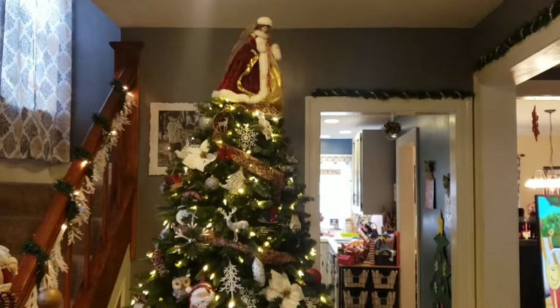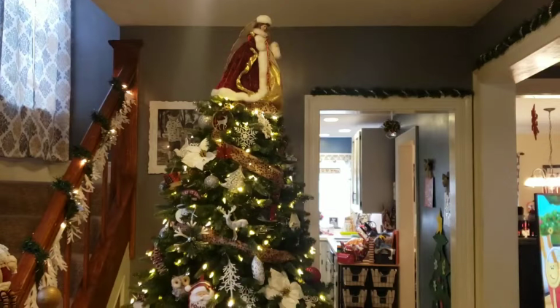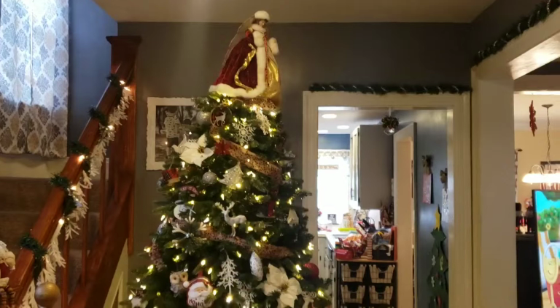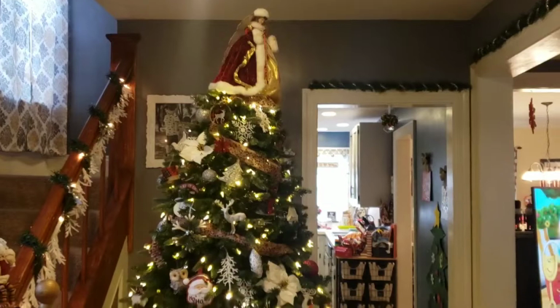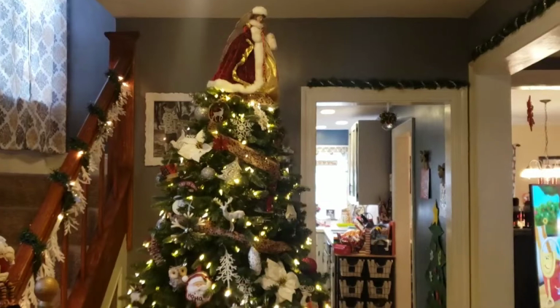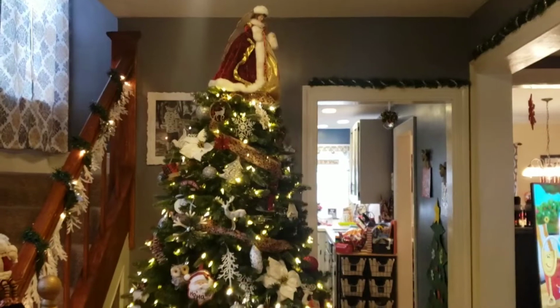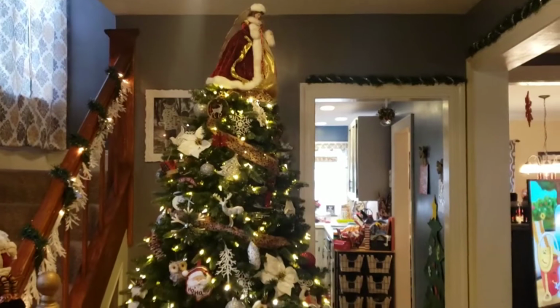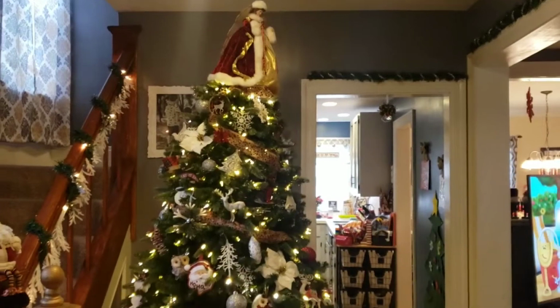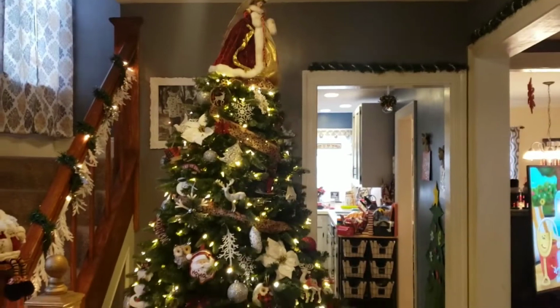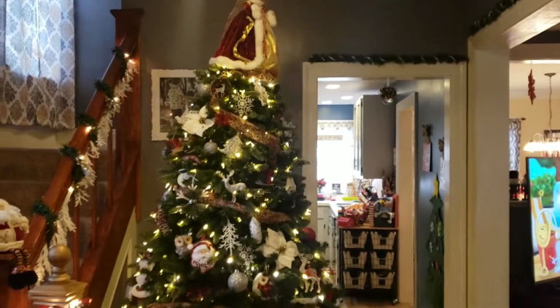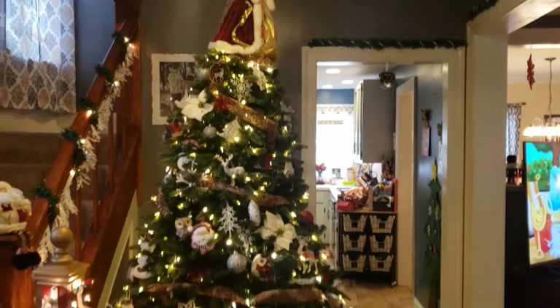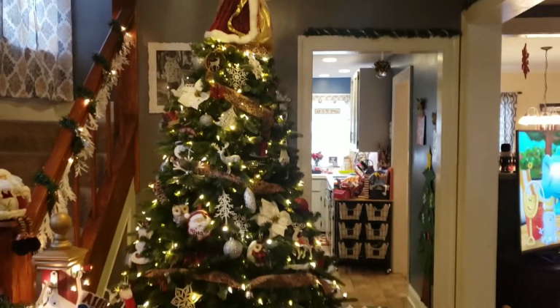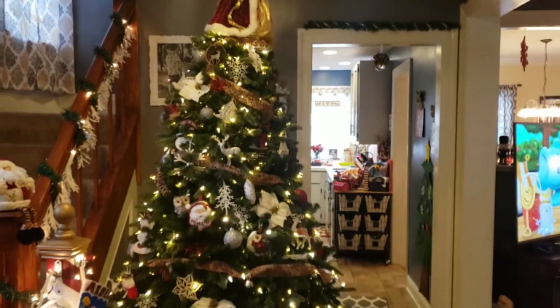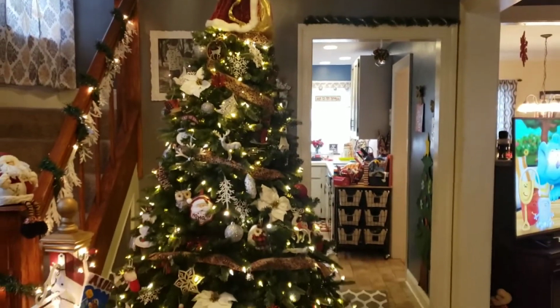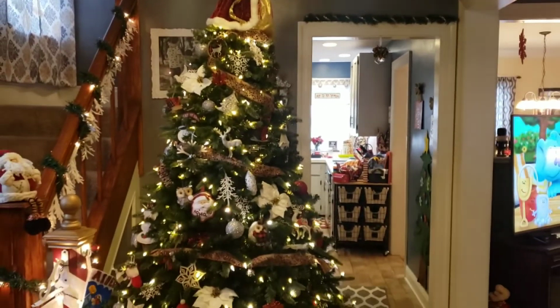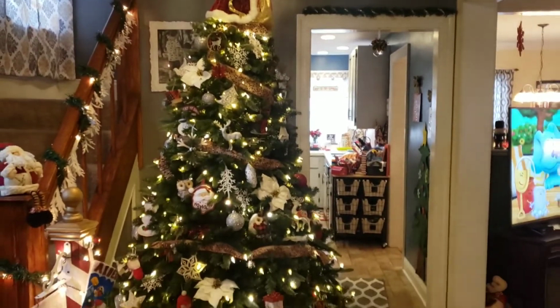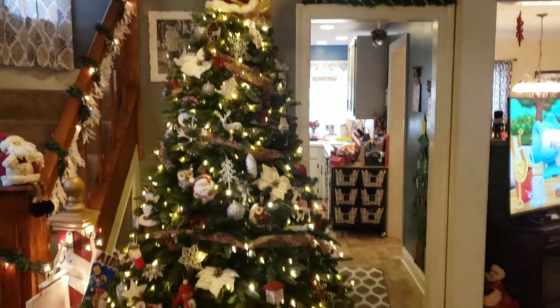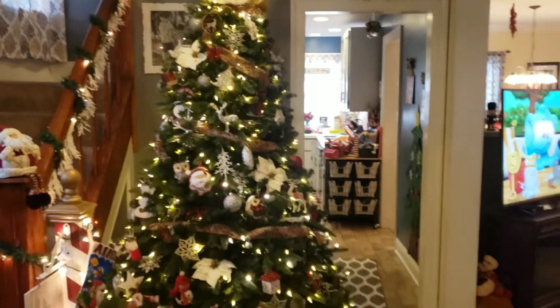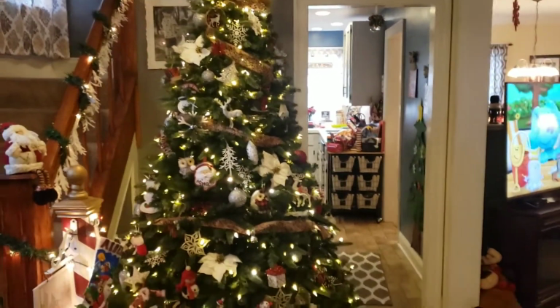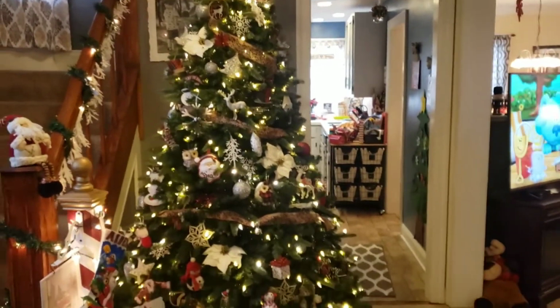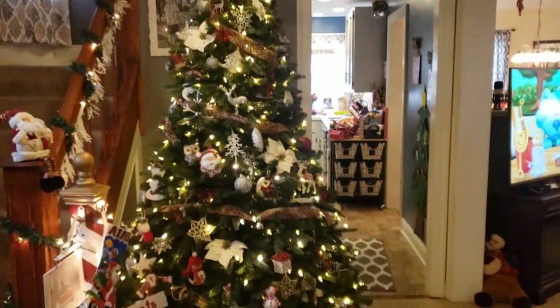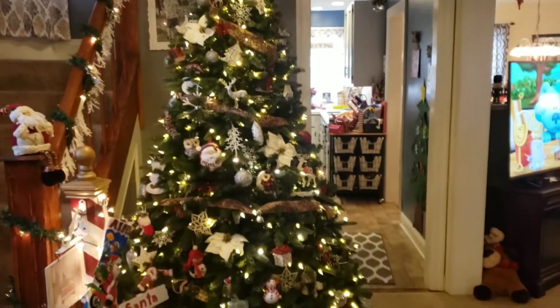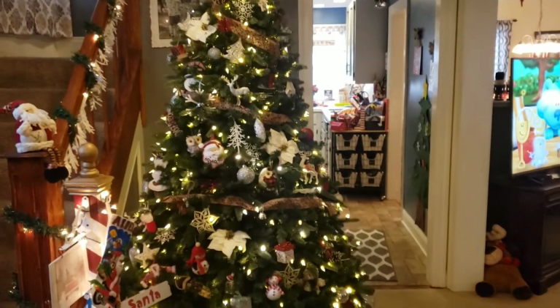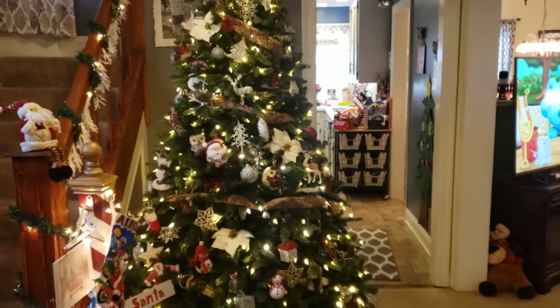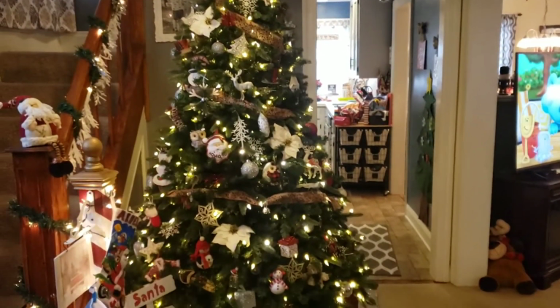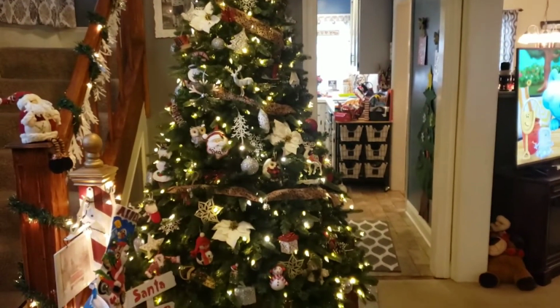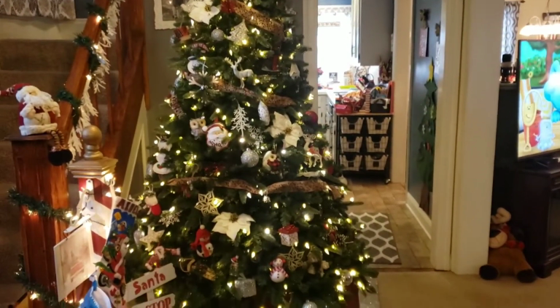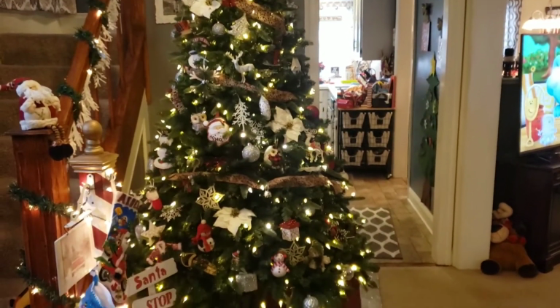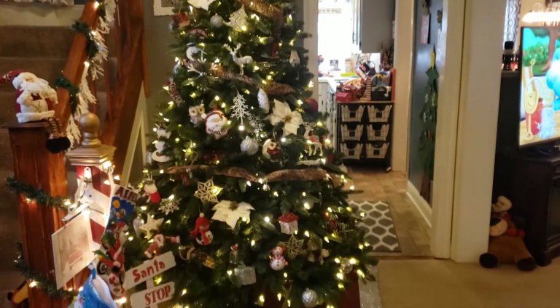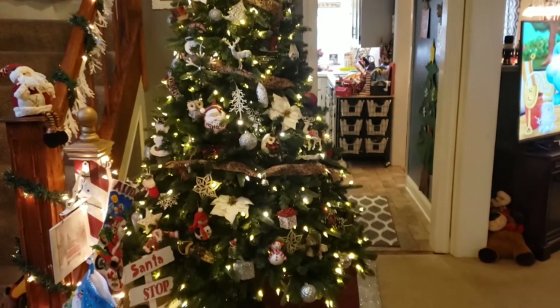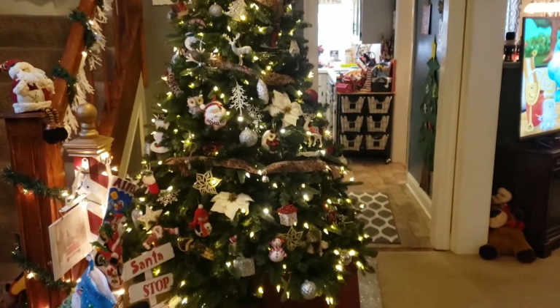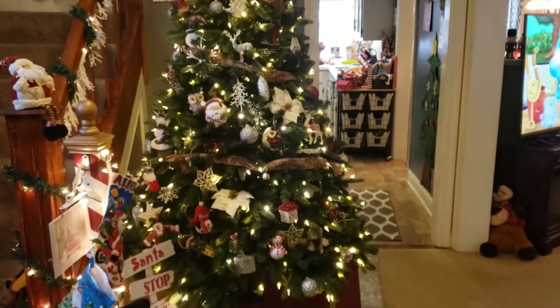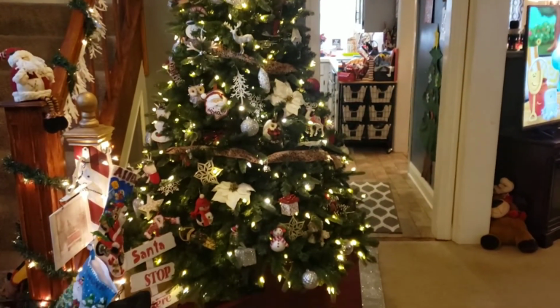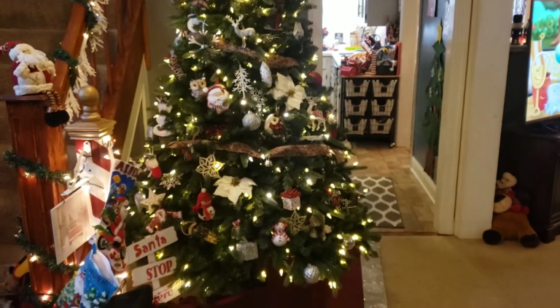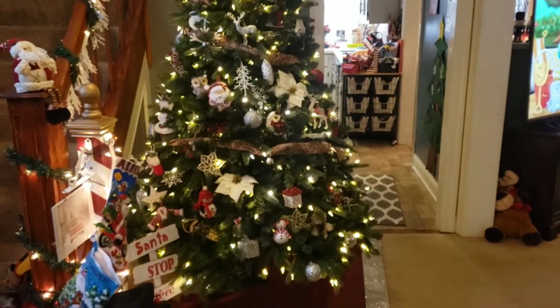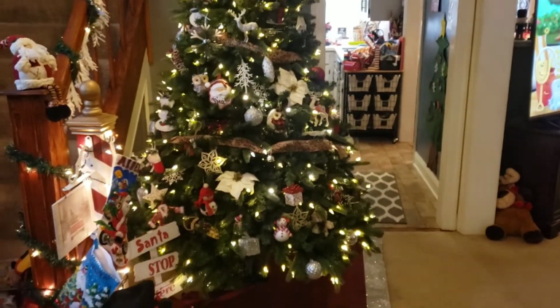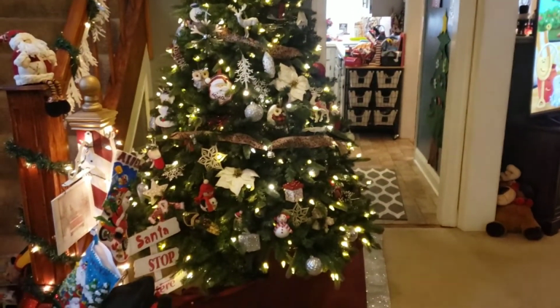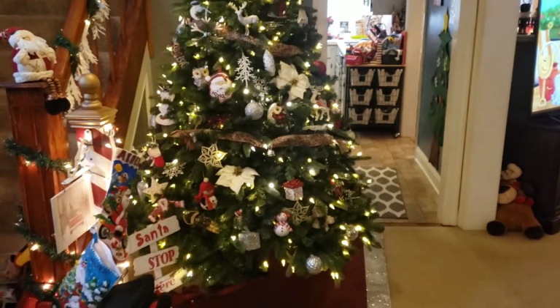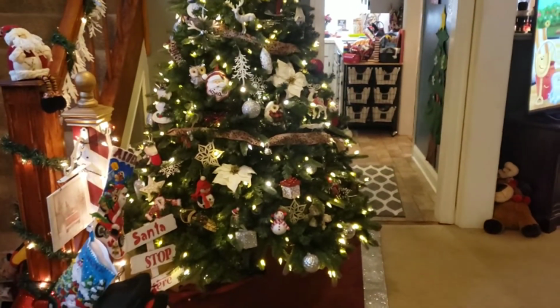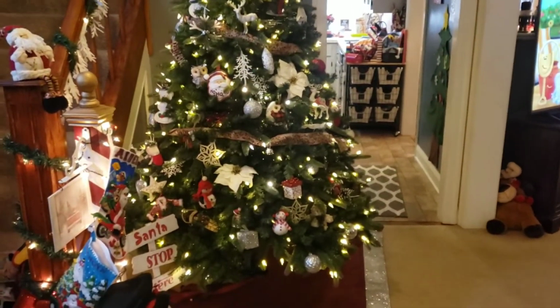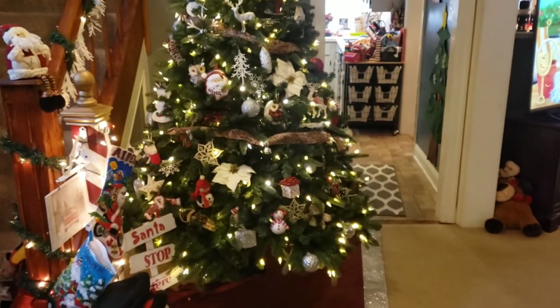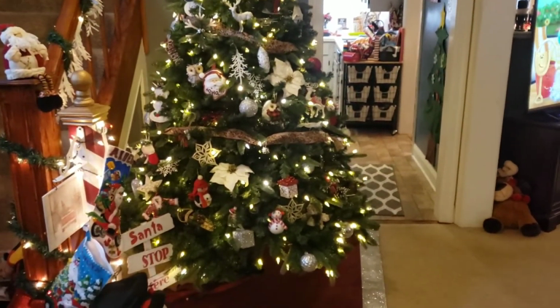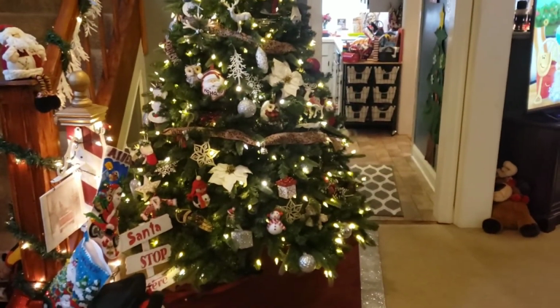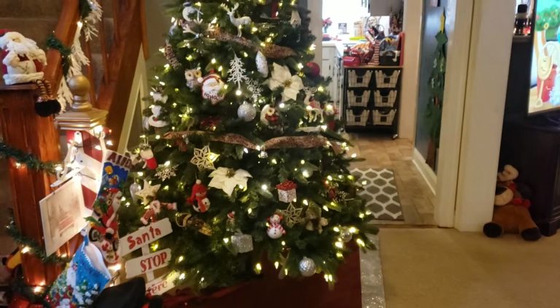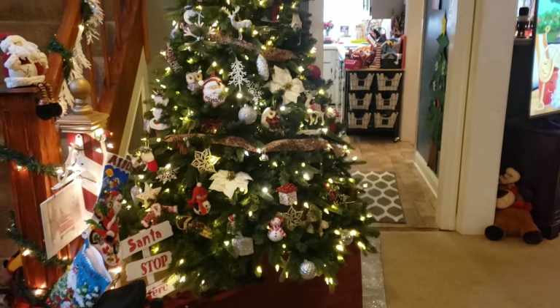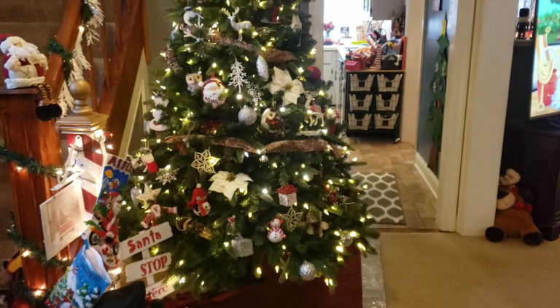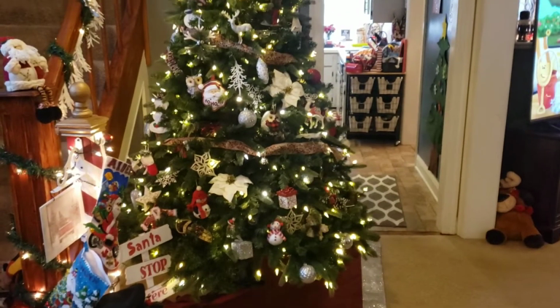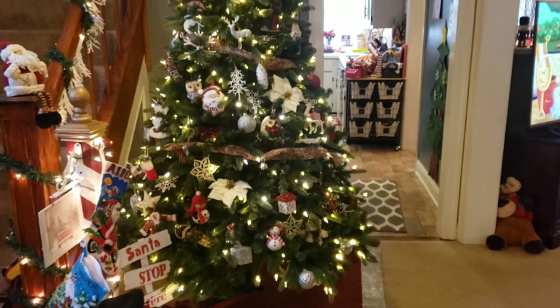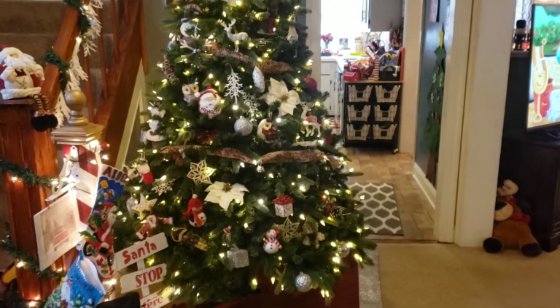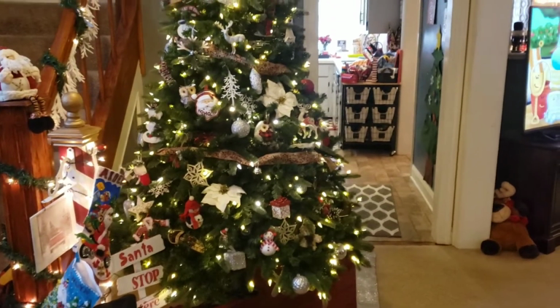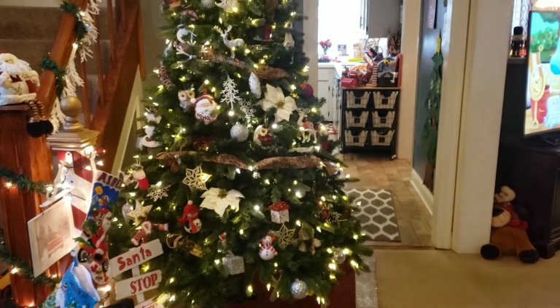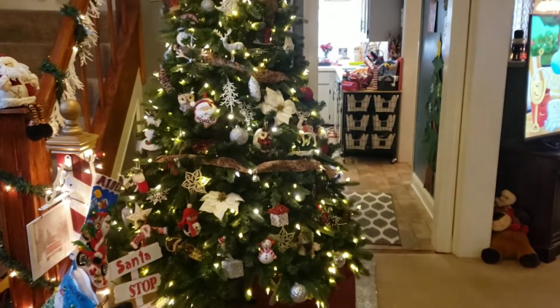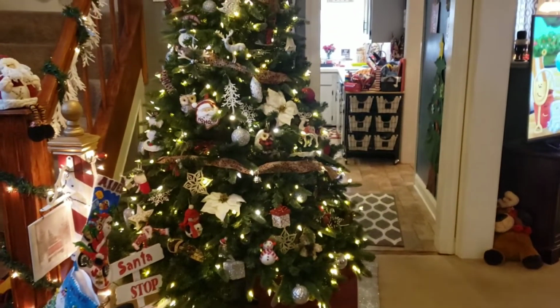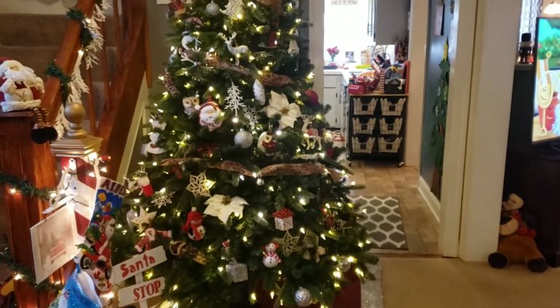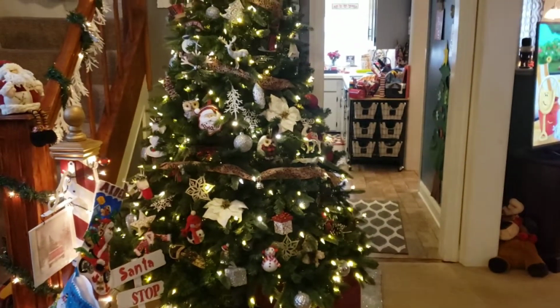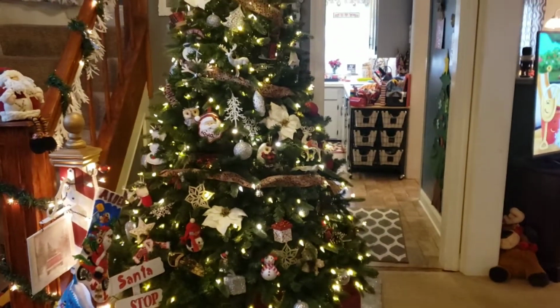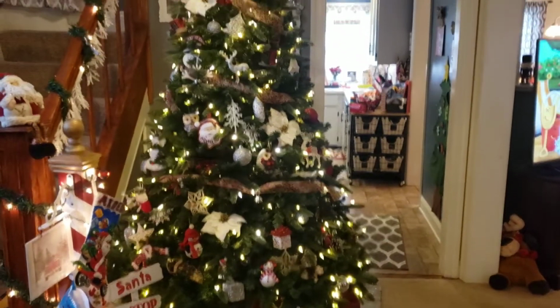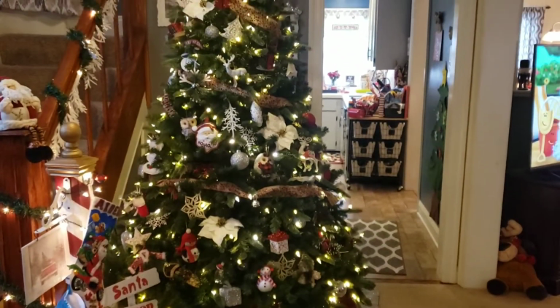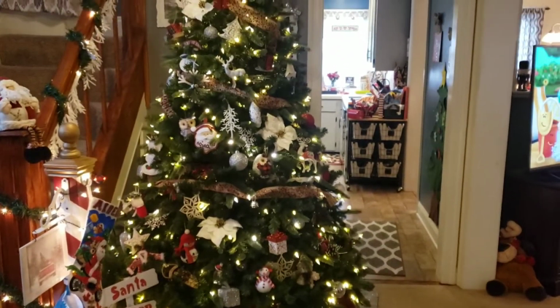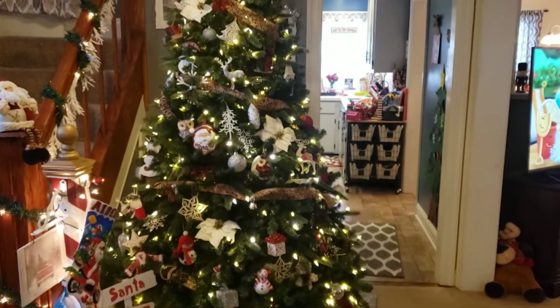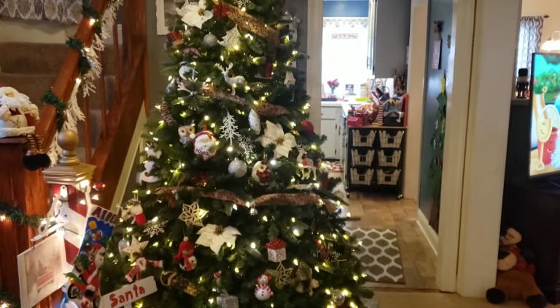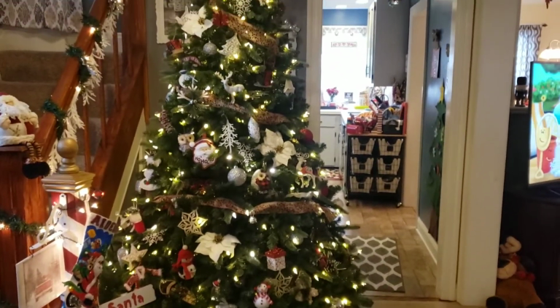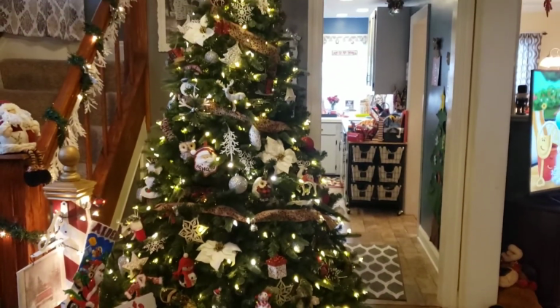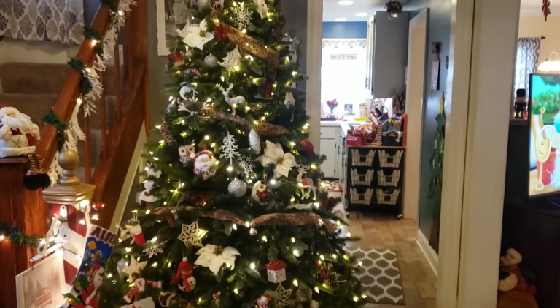Hi everyone, welcome back to our channel, Coffee with the Moms. Lisa's here today, and today I'm going to share with you guys a Christmas home tour.